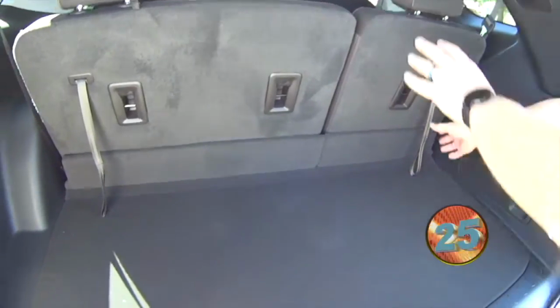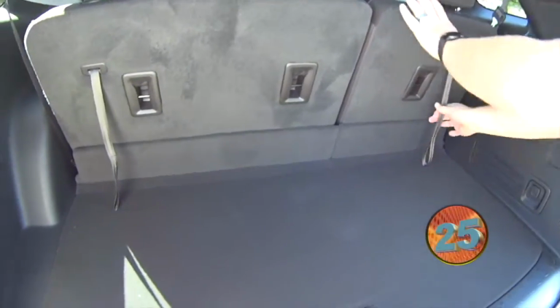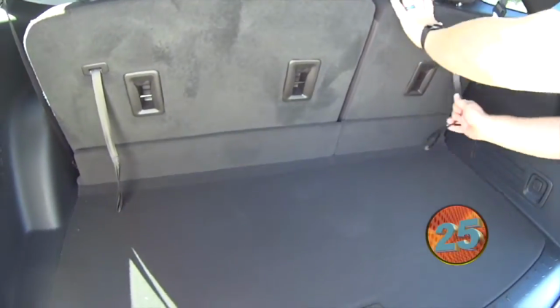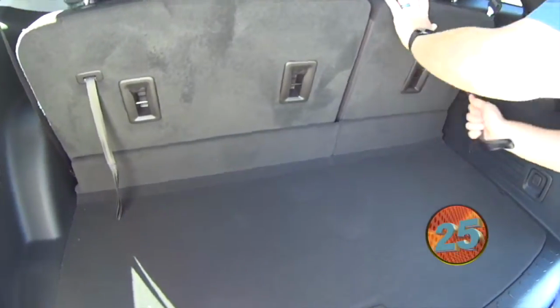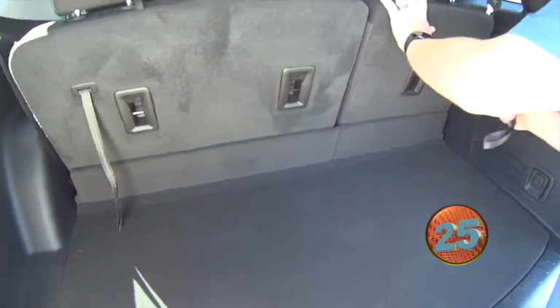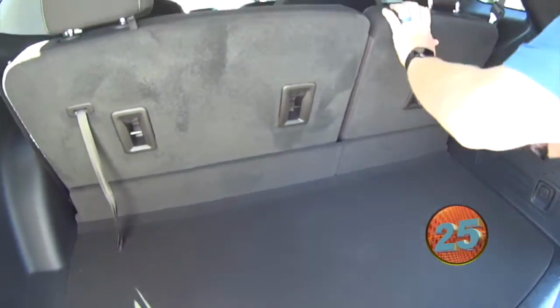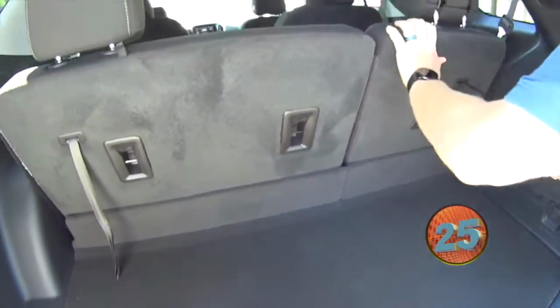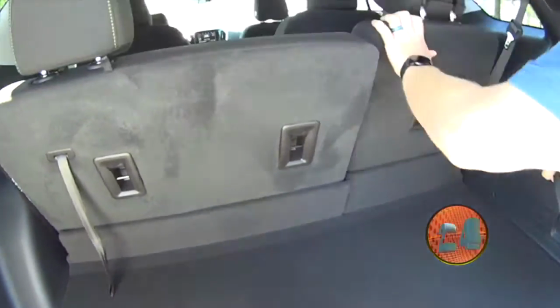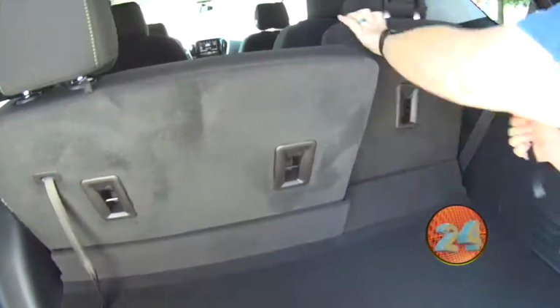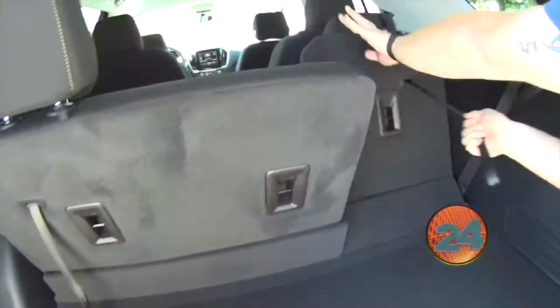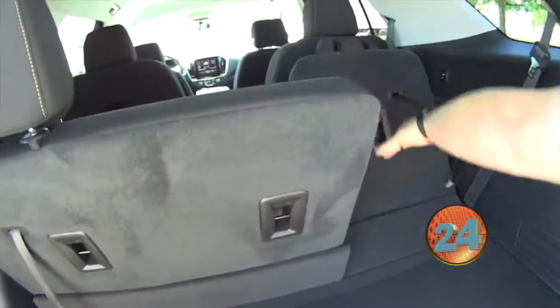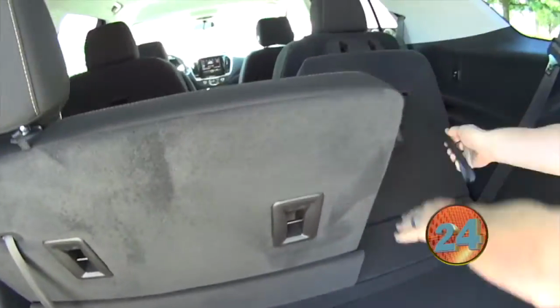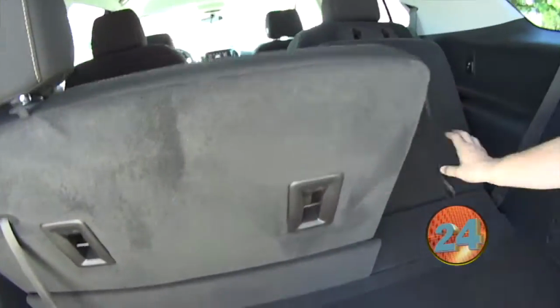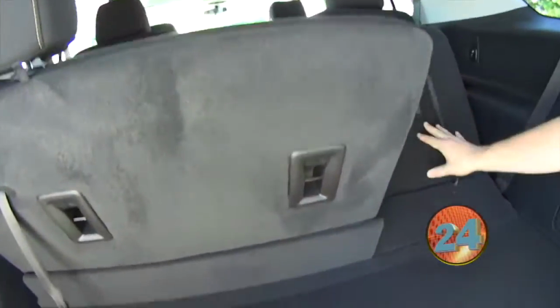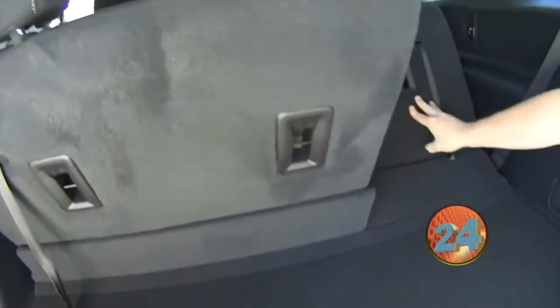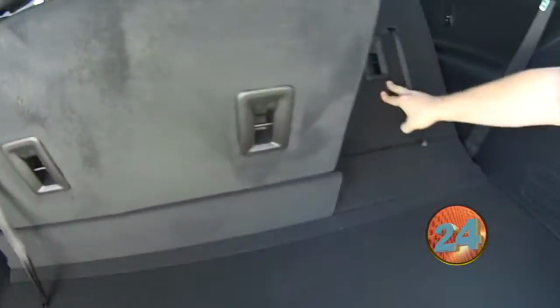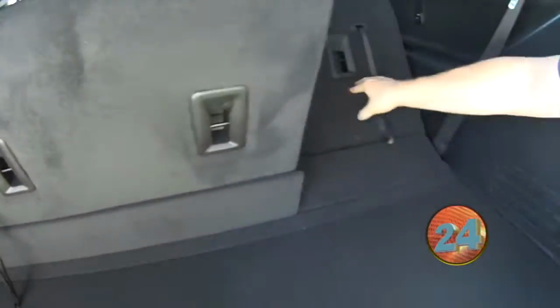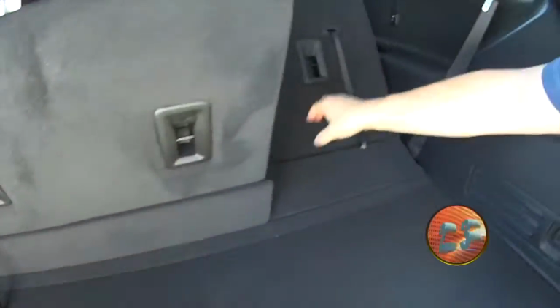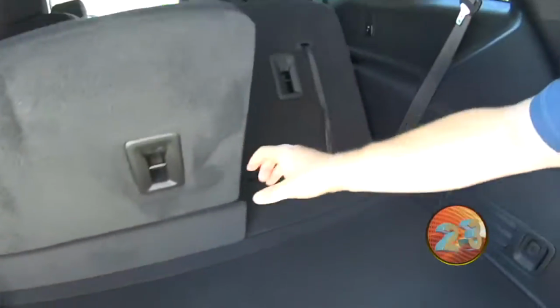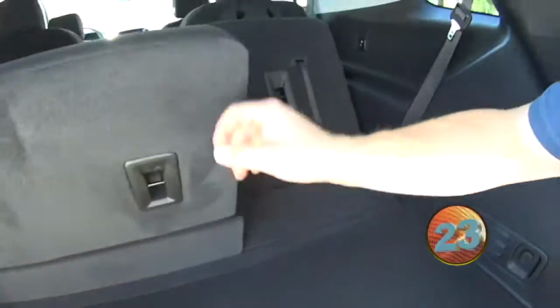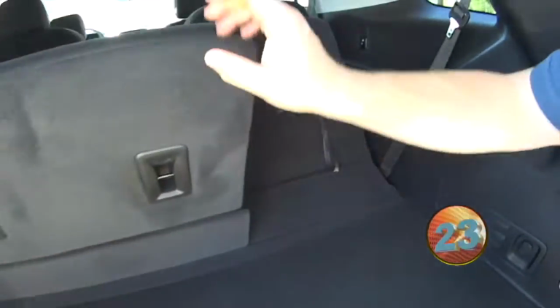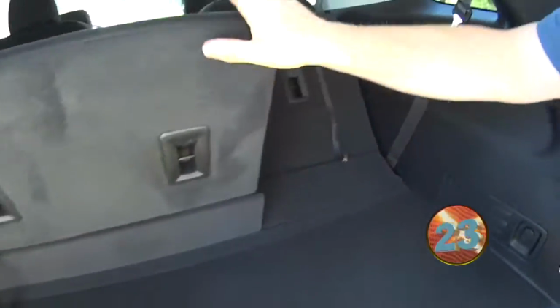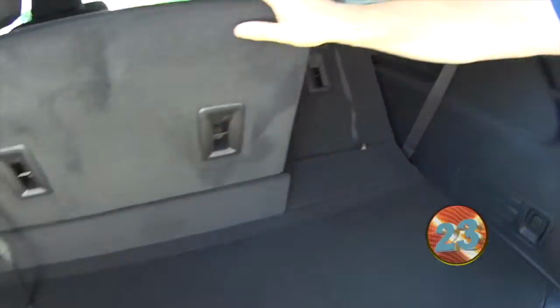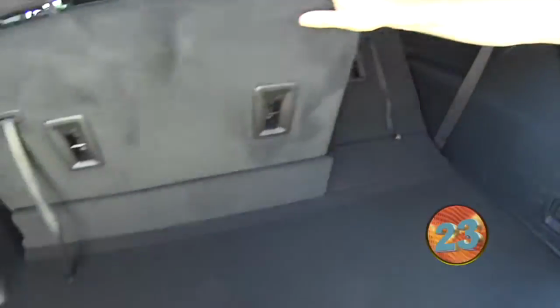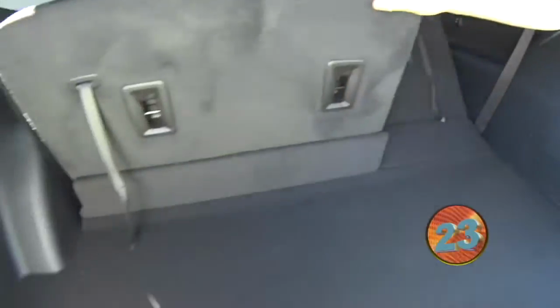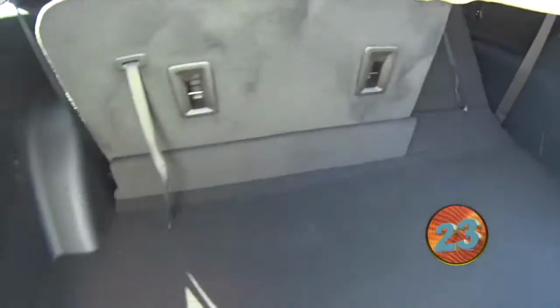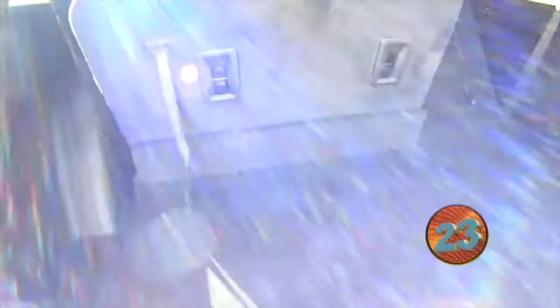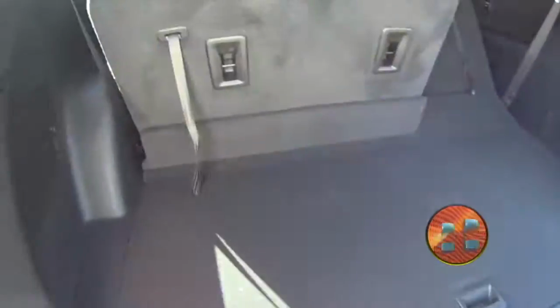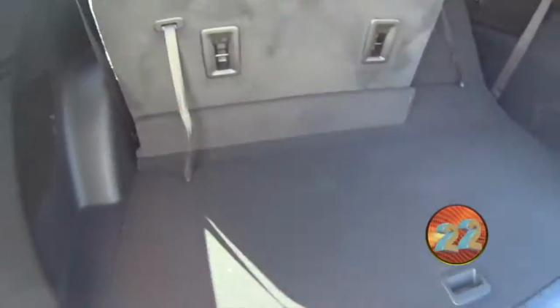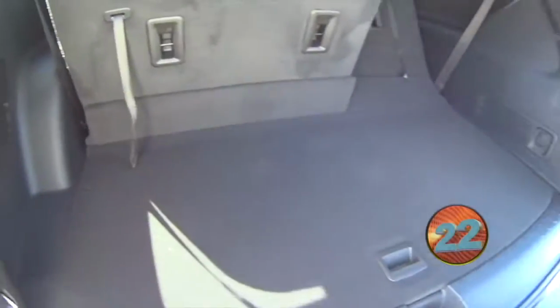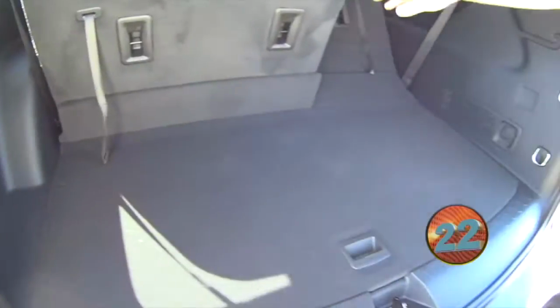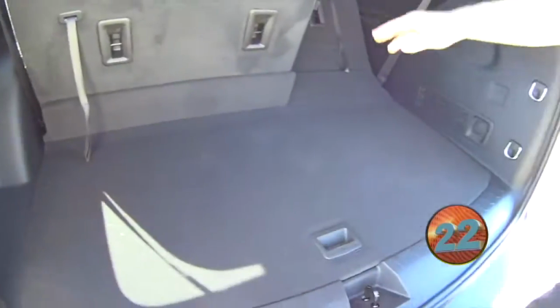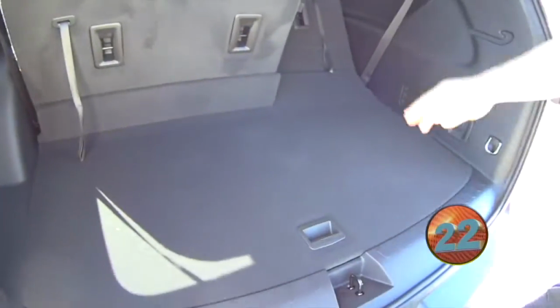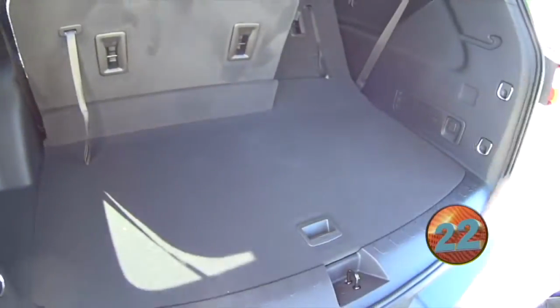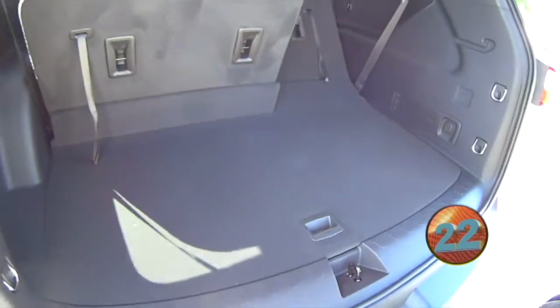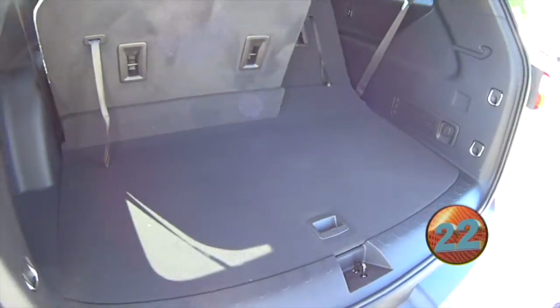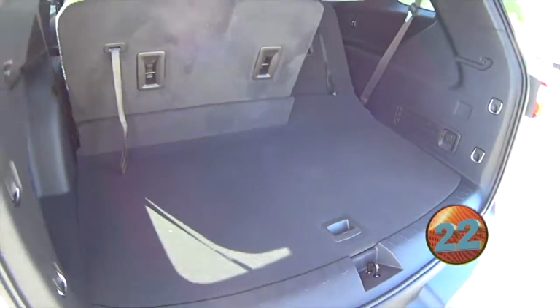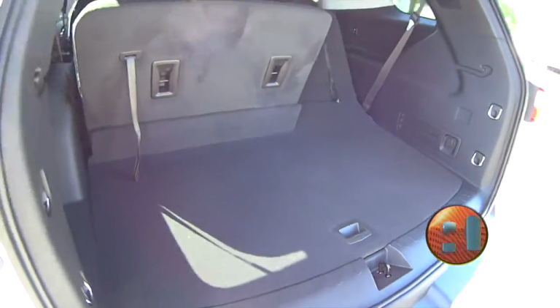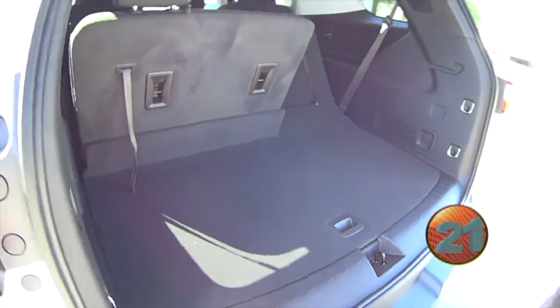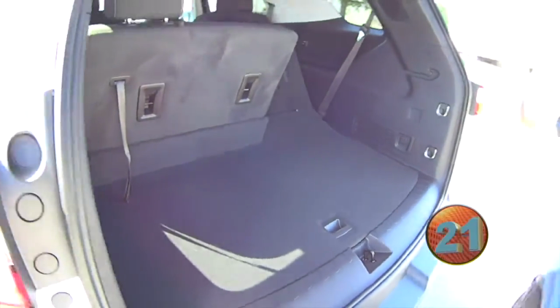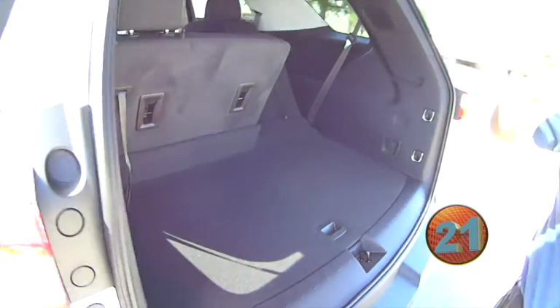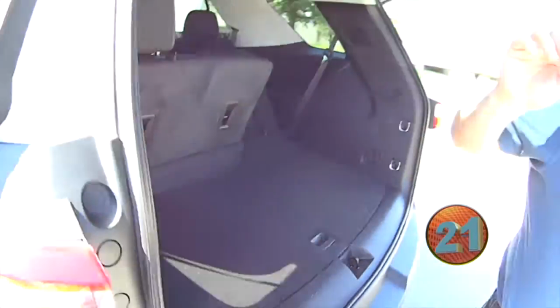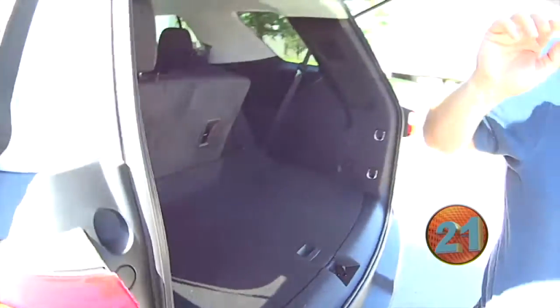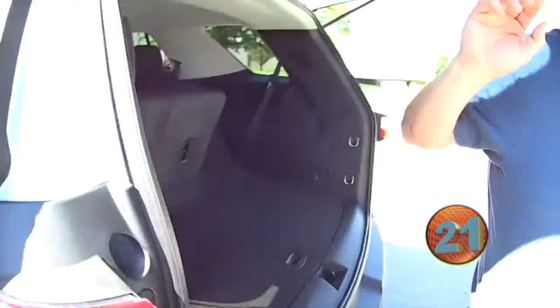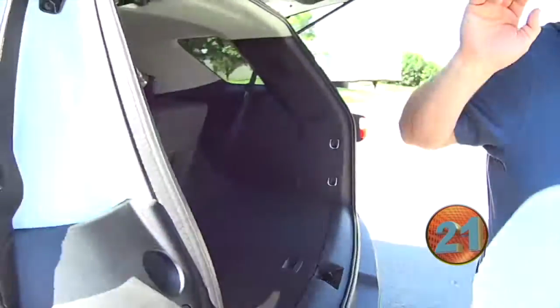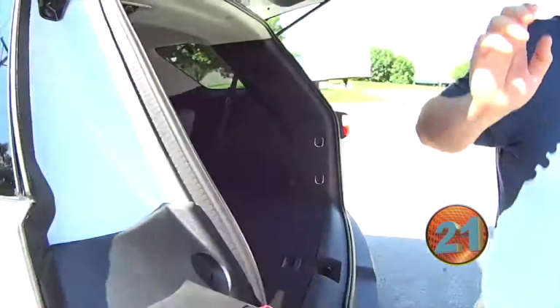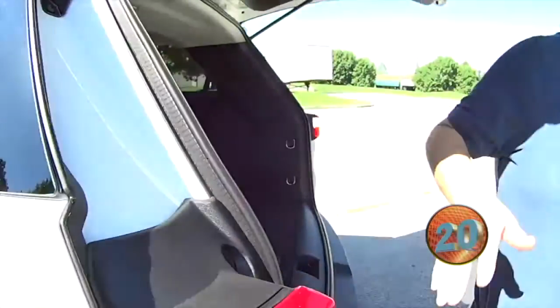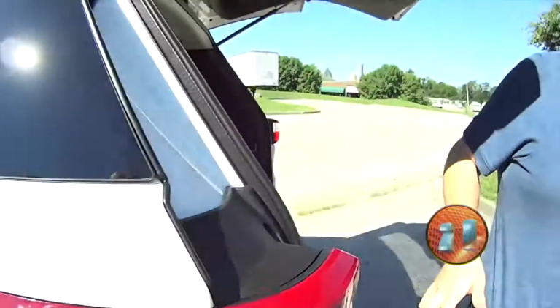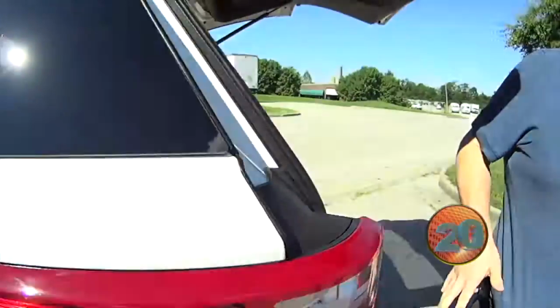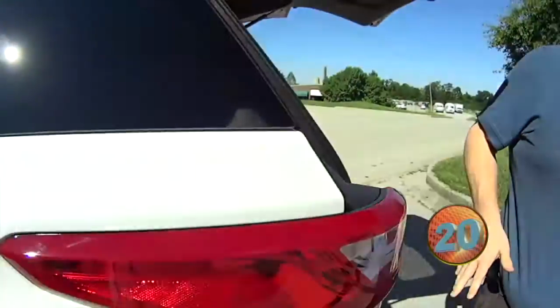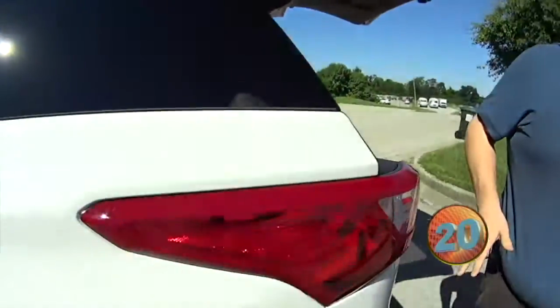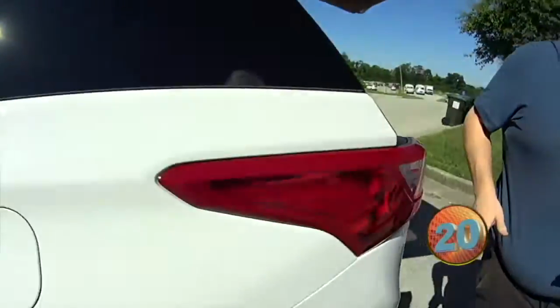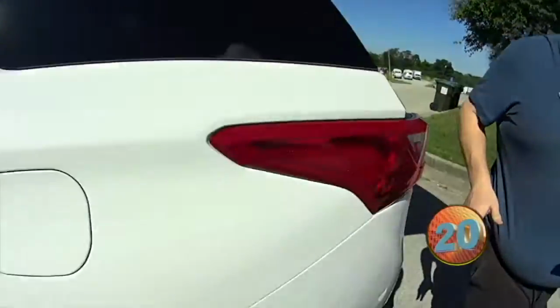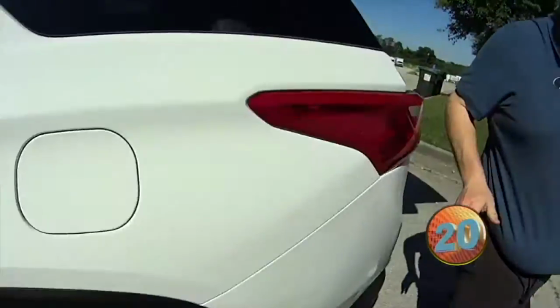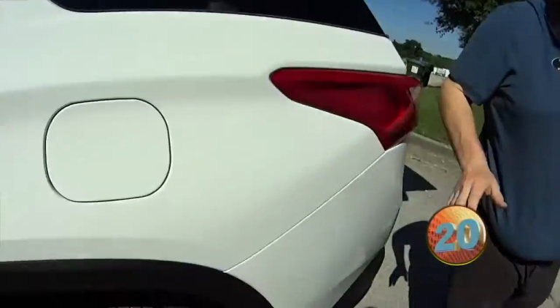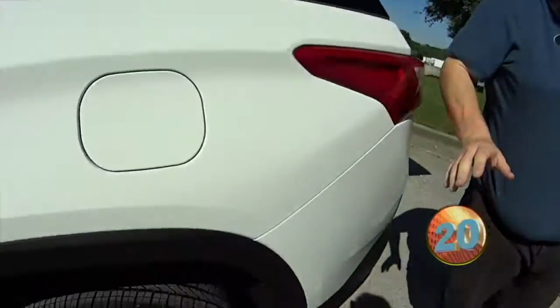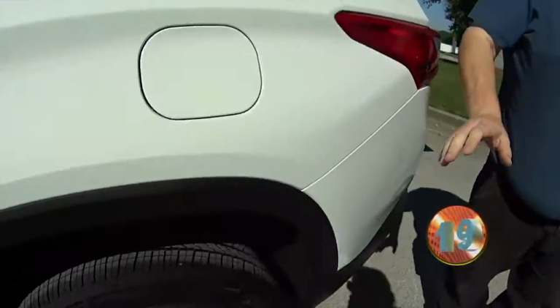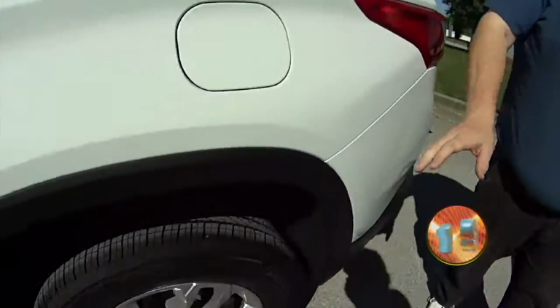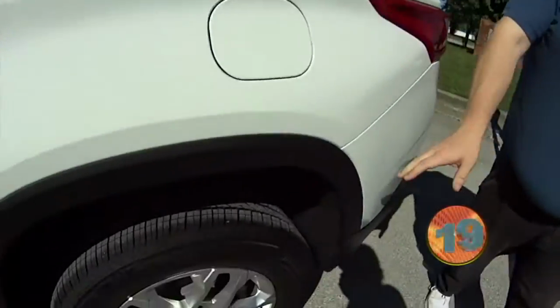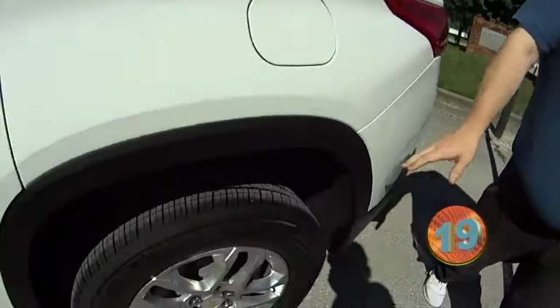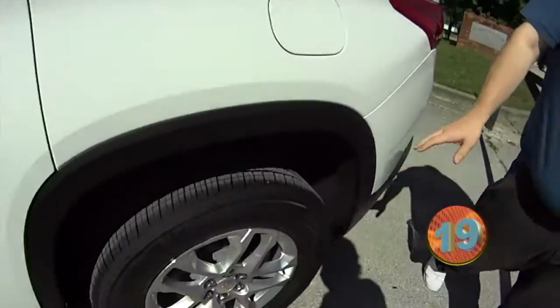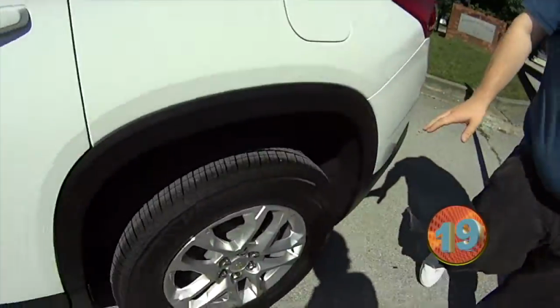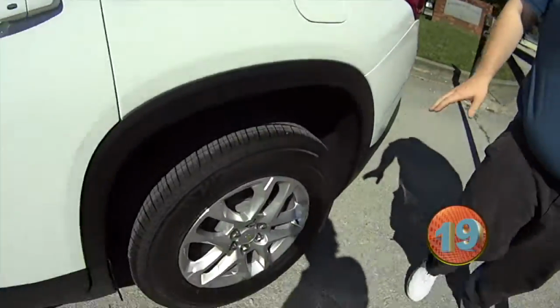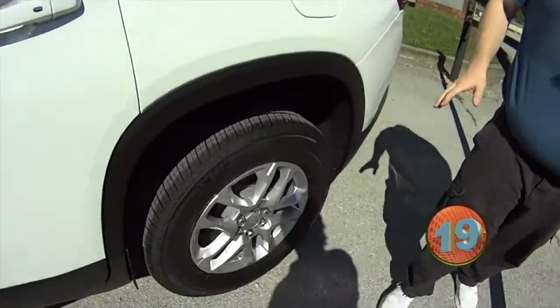It's got all kinds of storage room back here. Seats fold flat. It is white ink roller. Of course, it's got the nice alloy wheels.